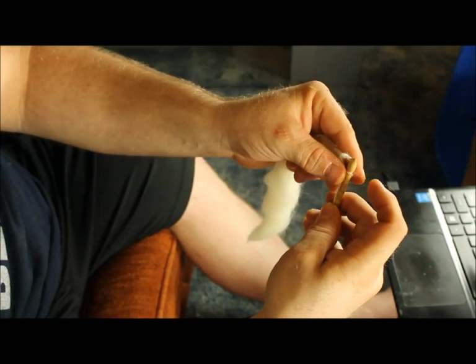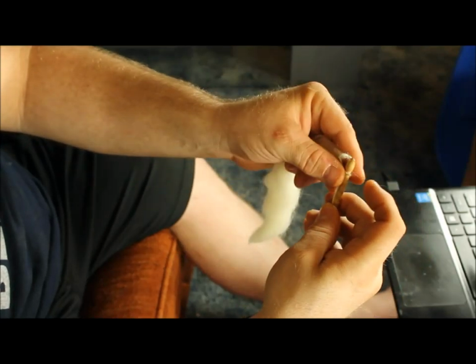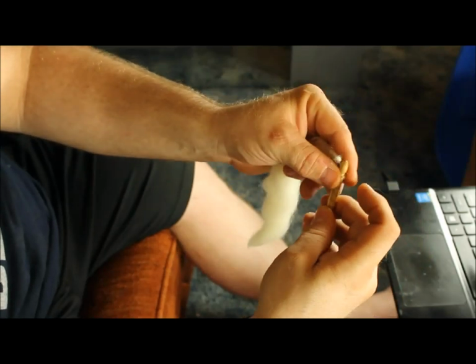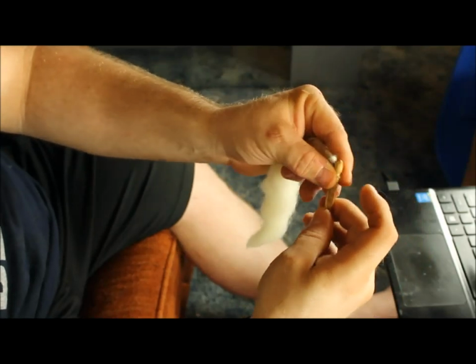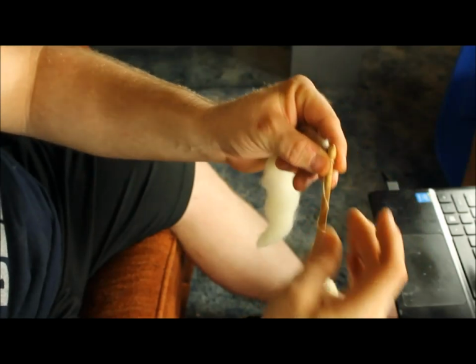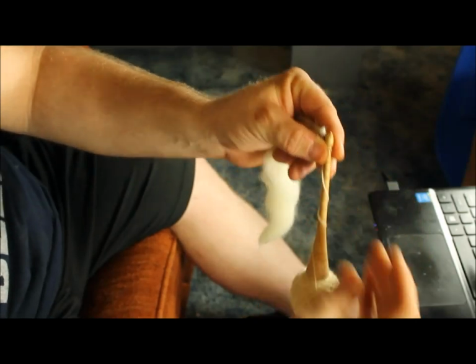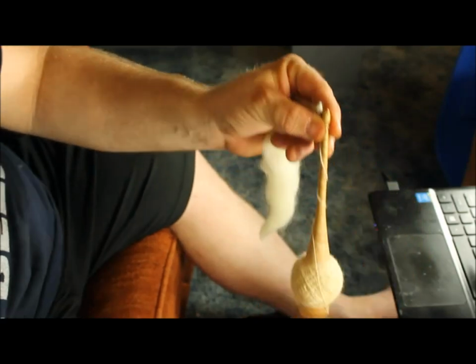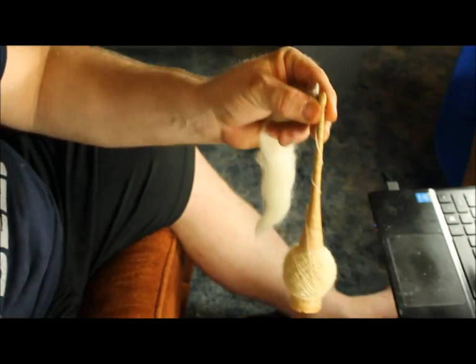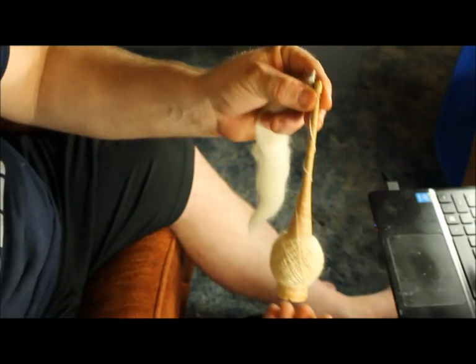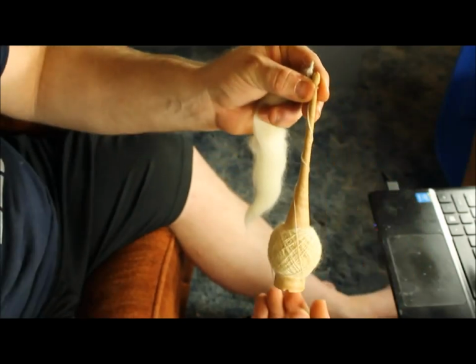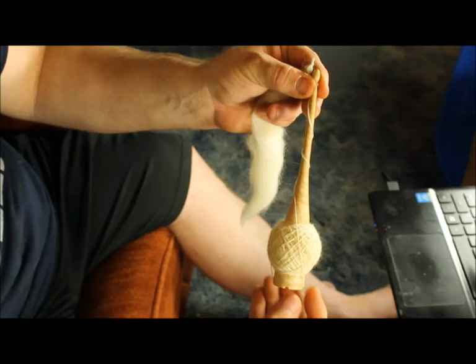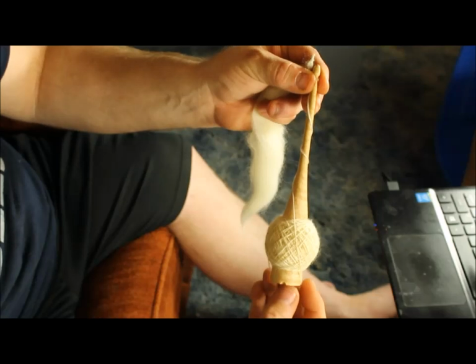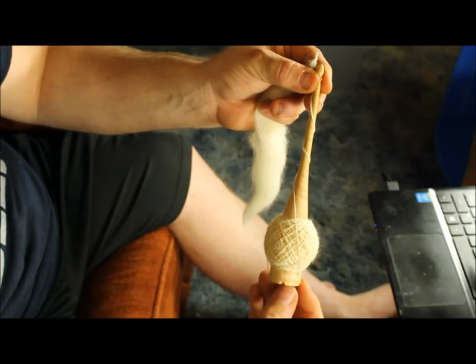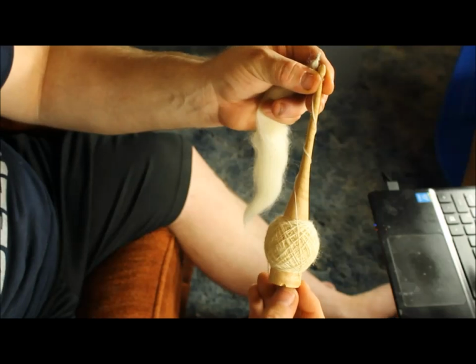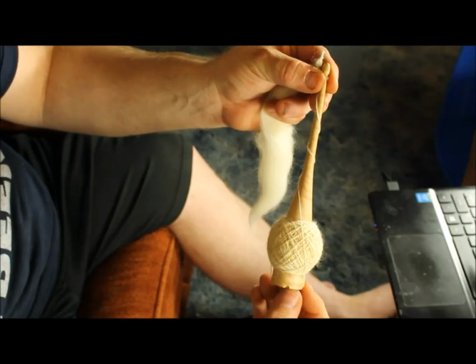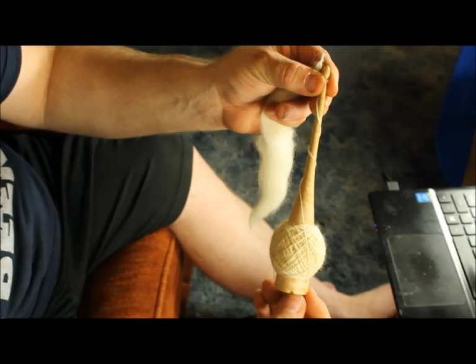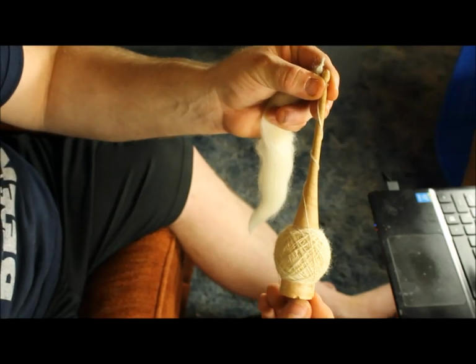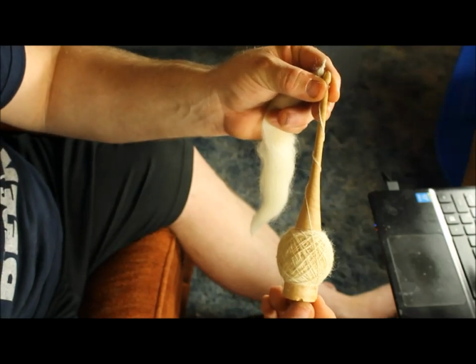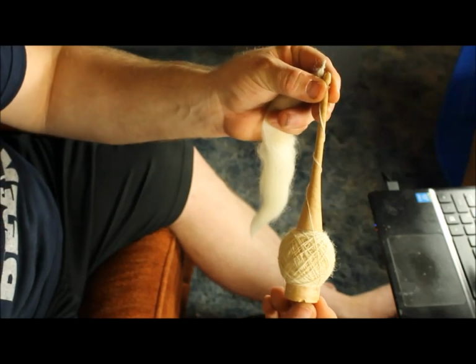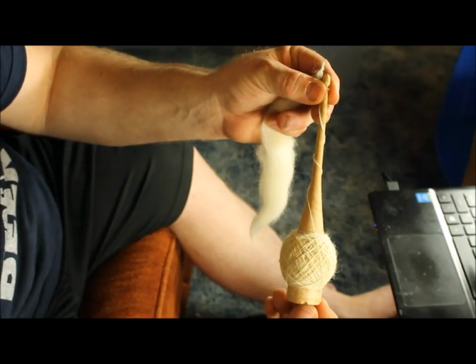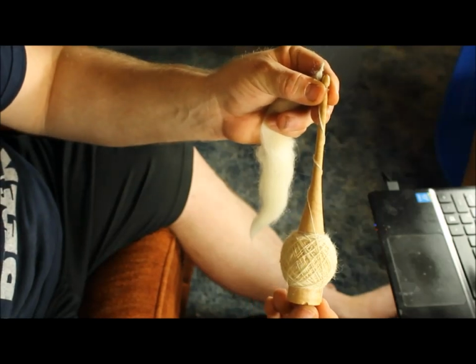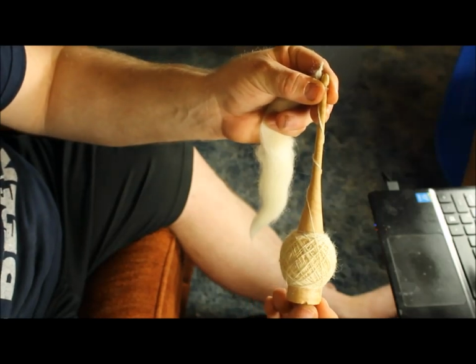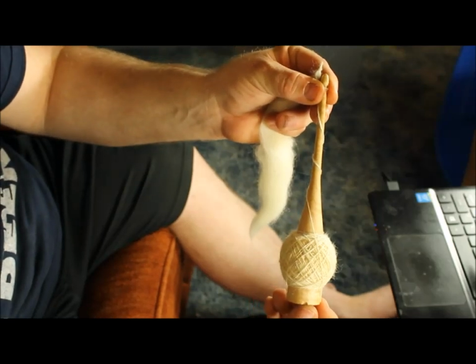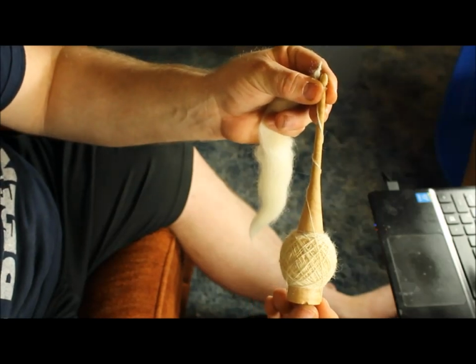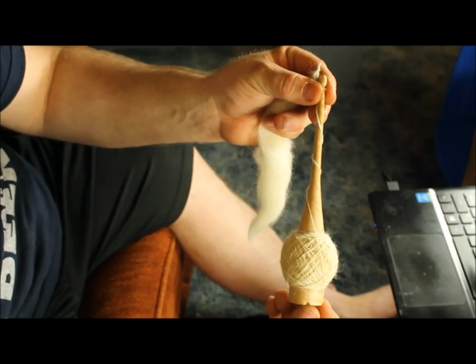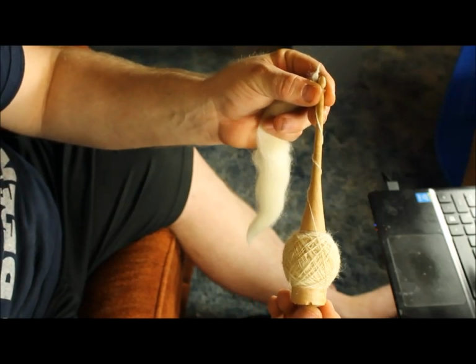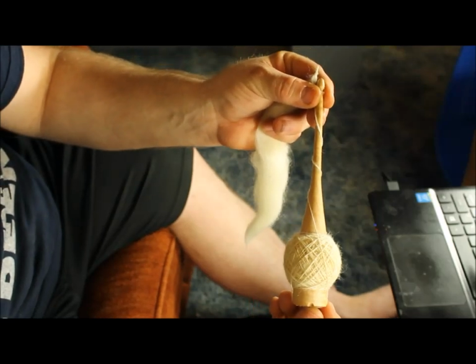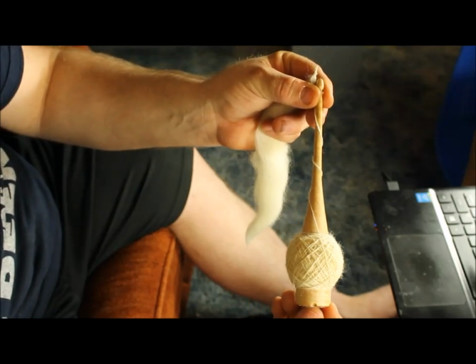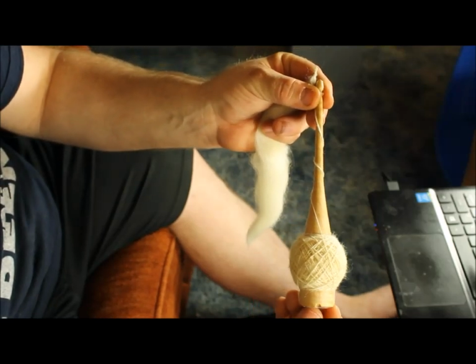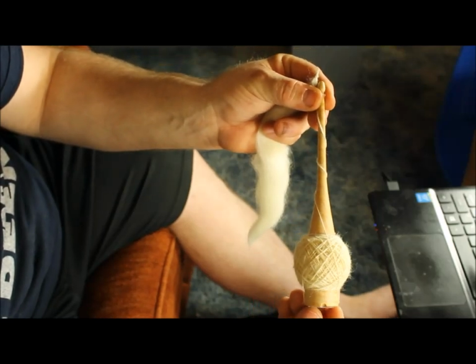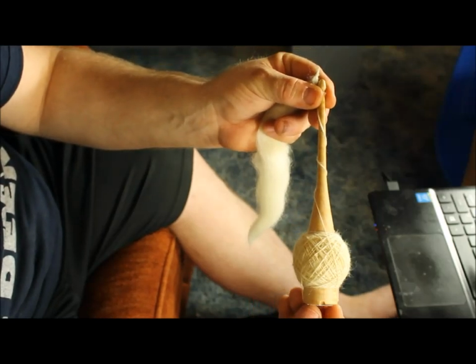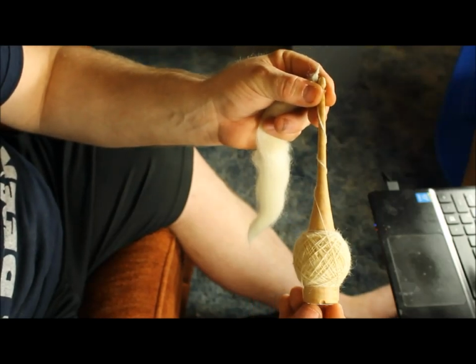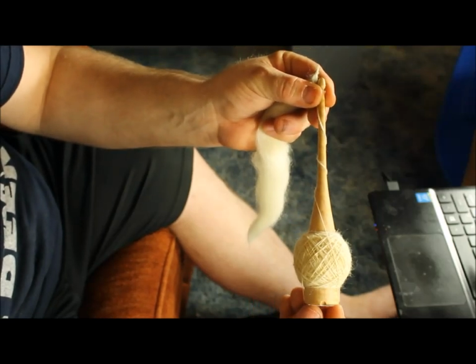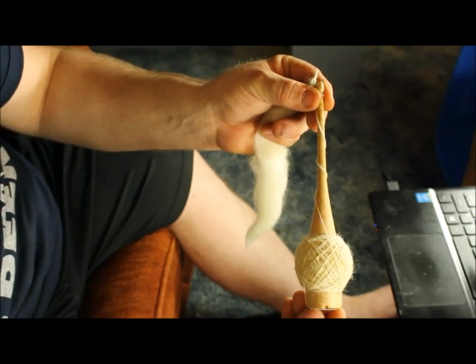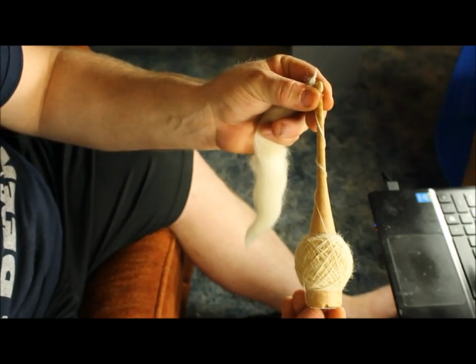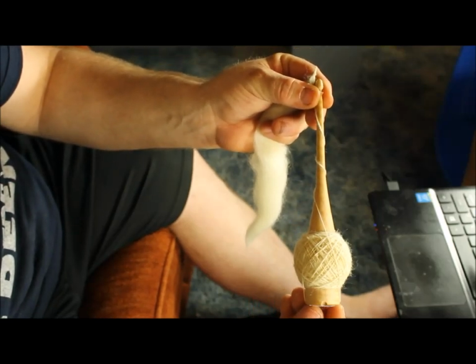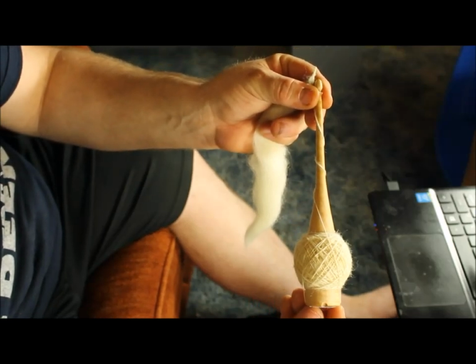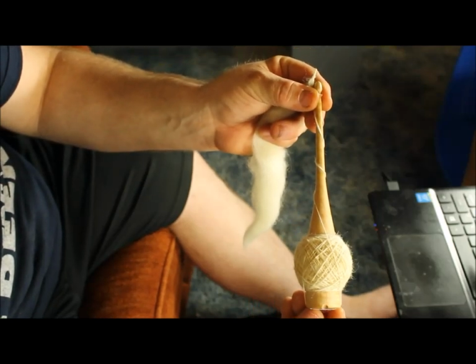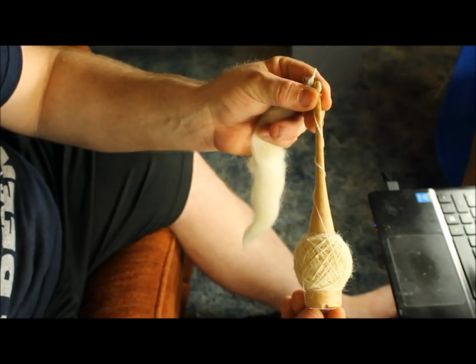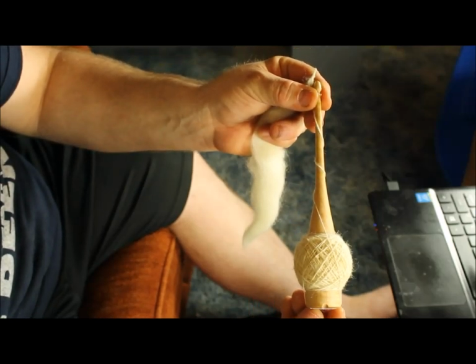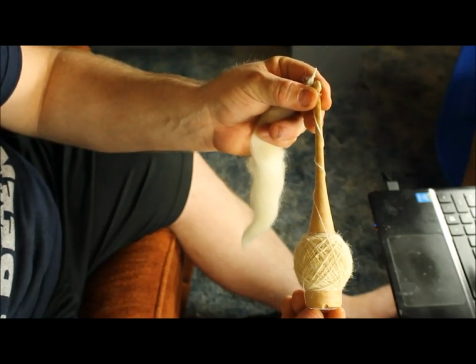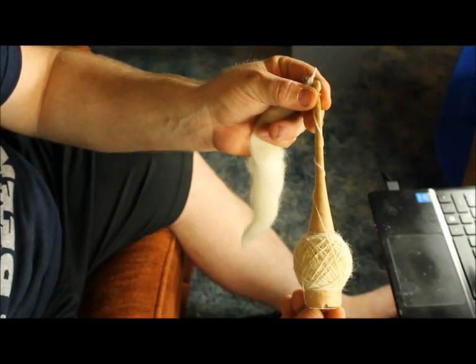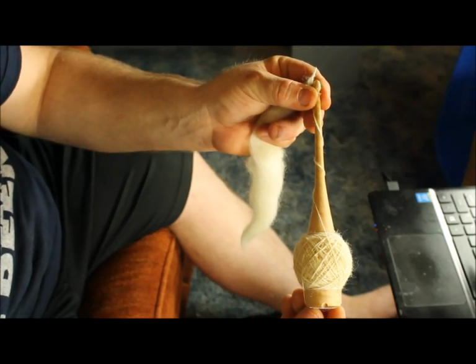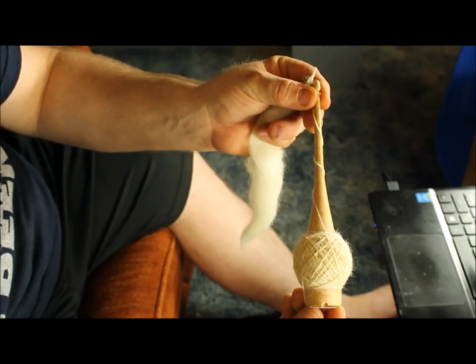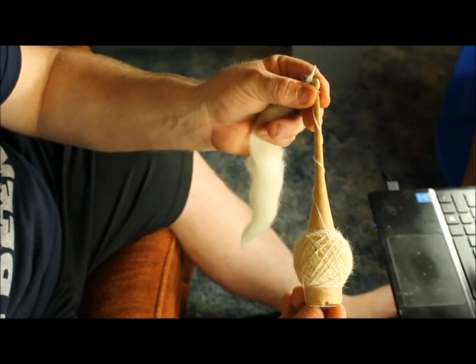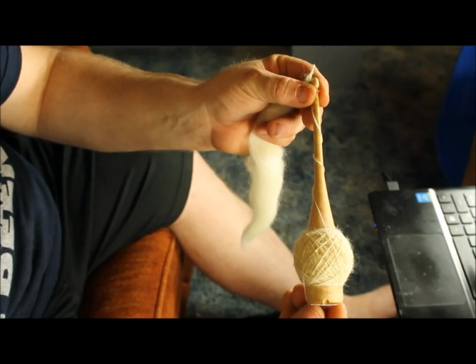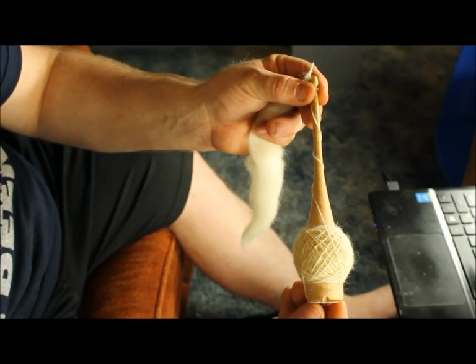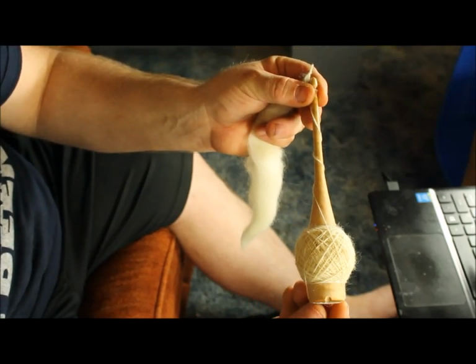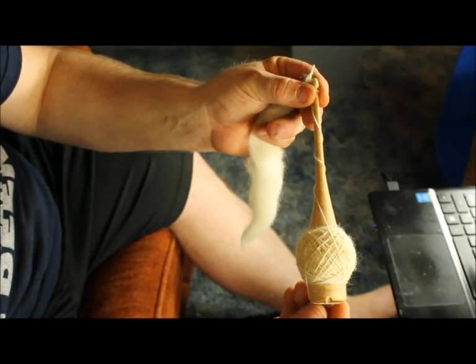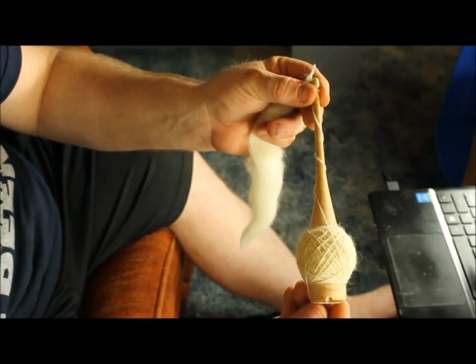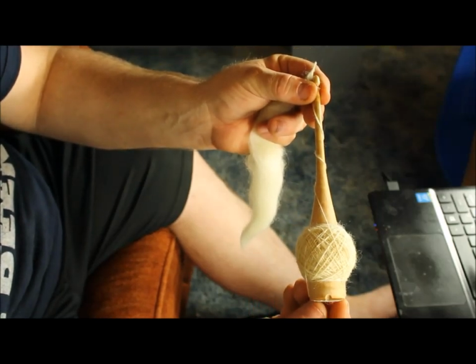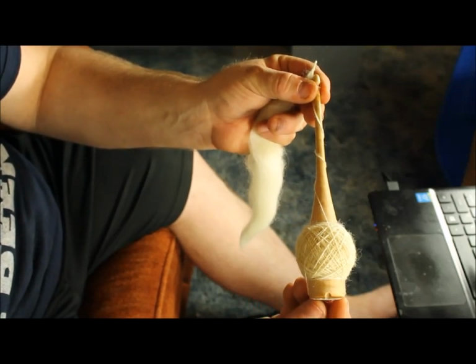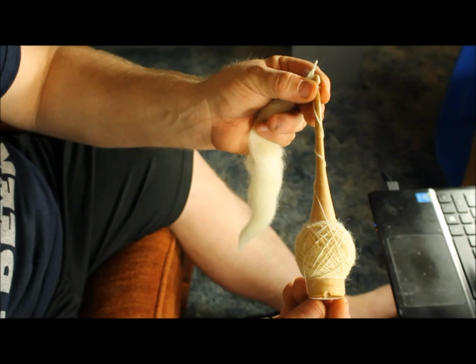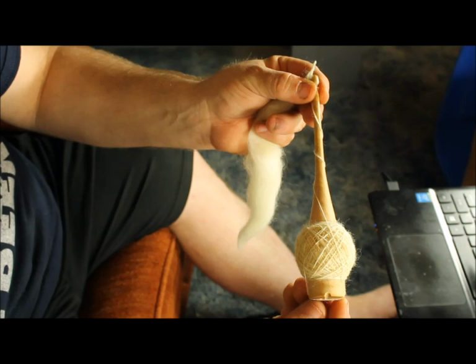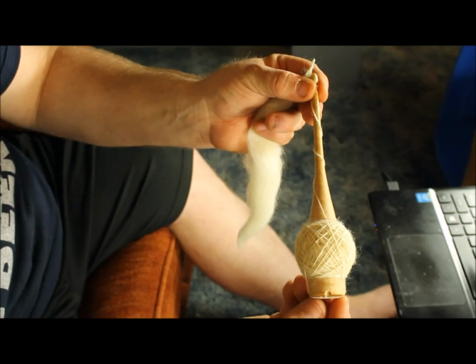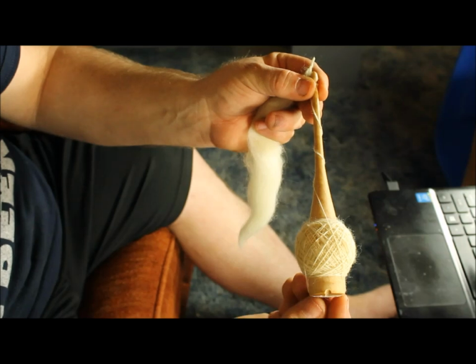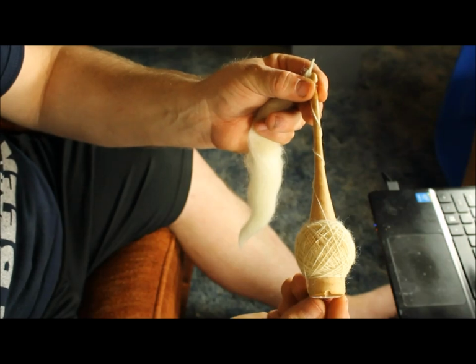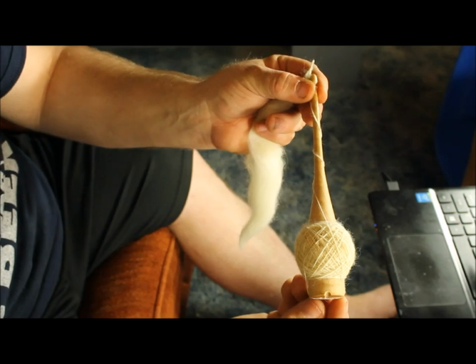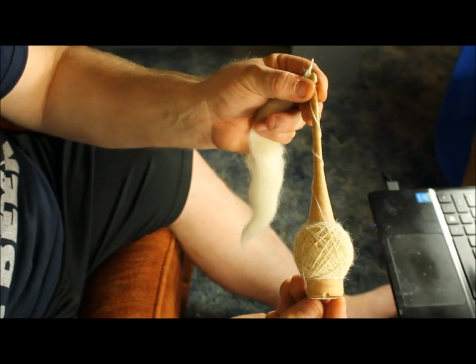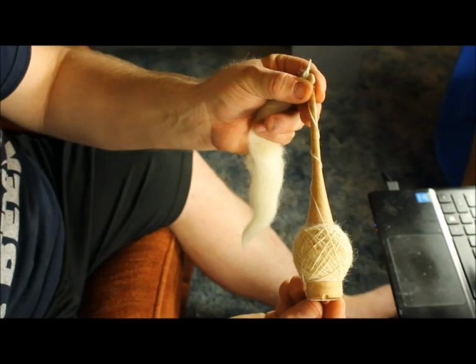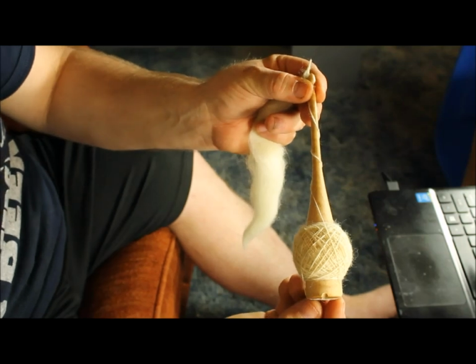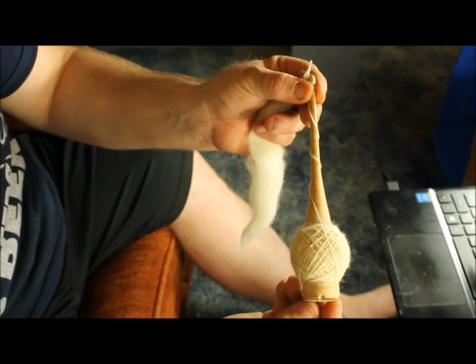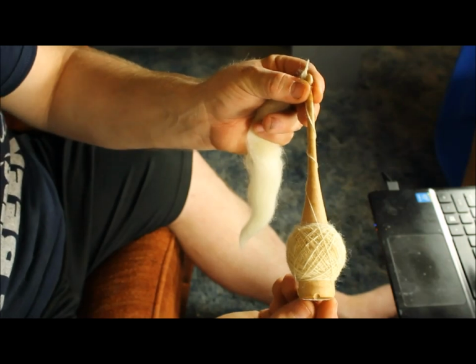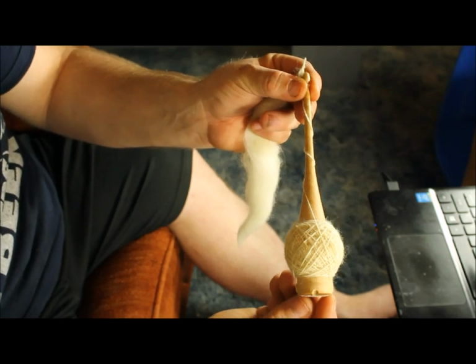So I think that about wraps it up for this little spindle. If you have any questions, let me know. Thank you so much for watching.